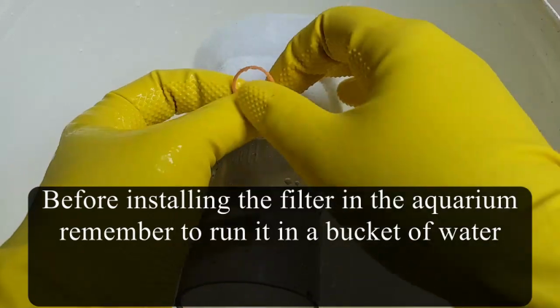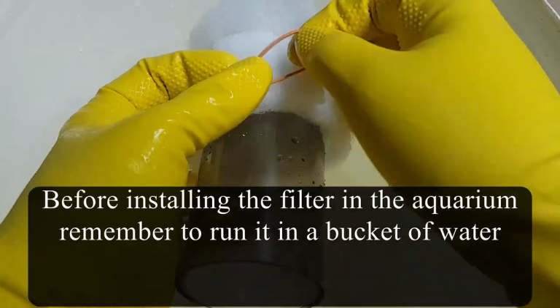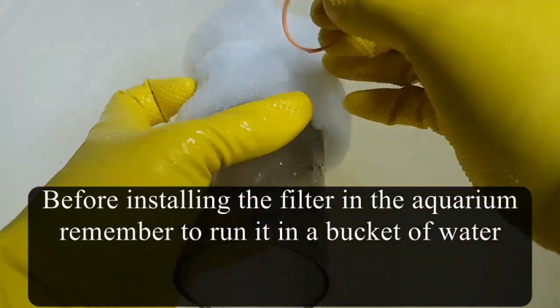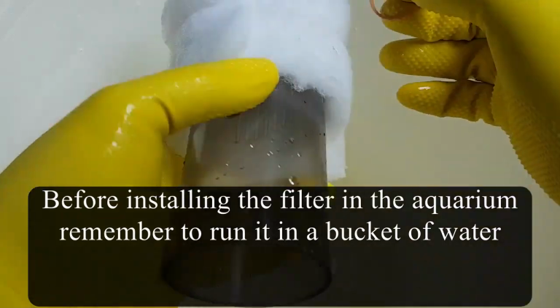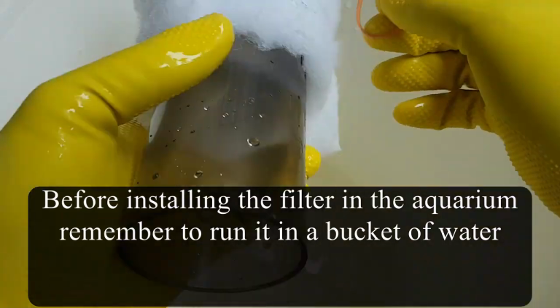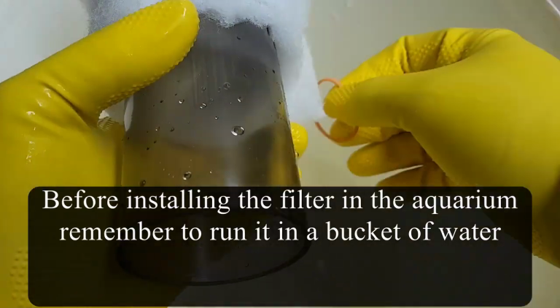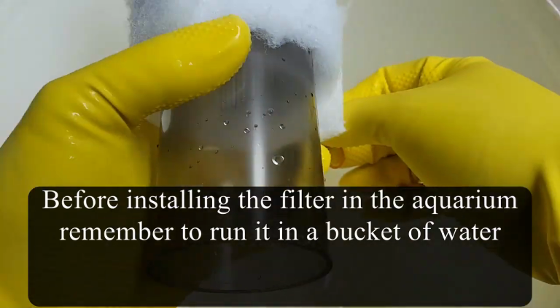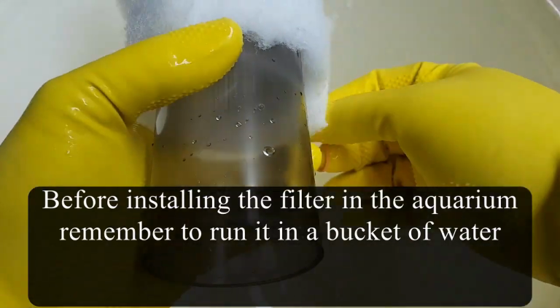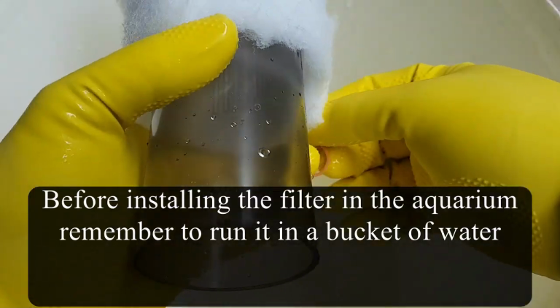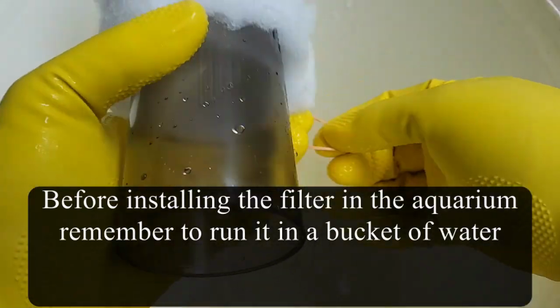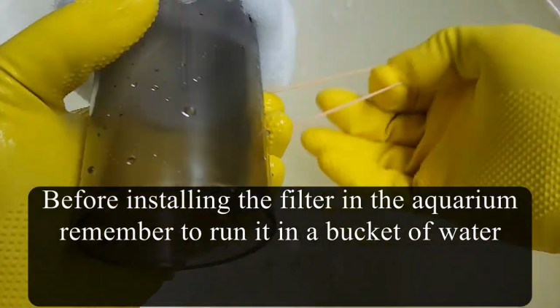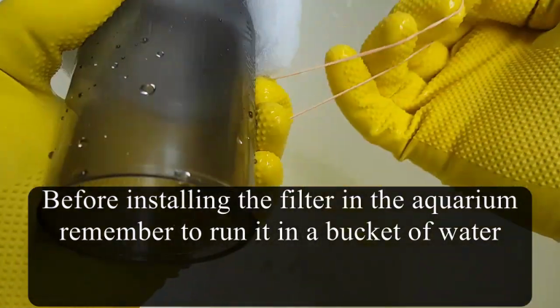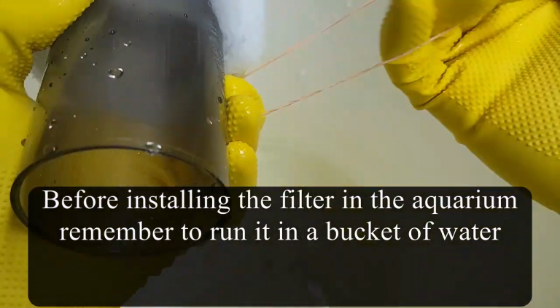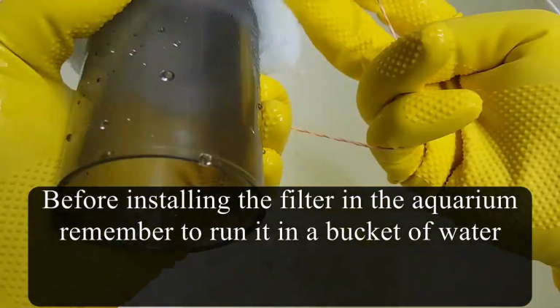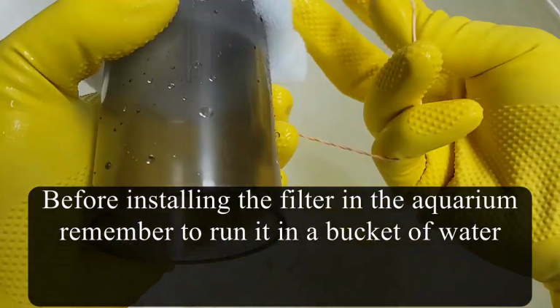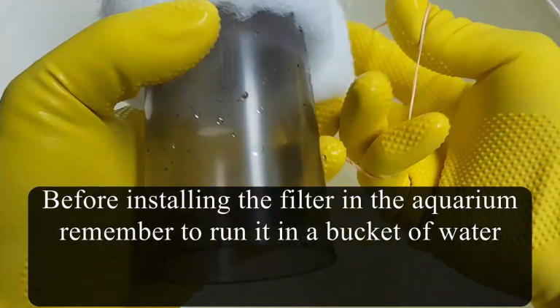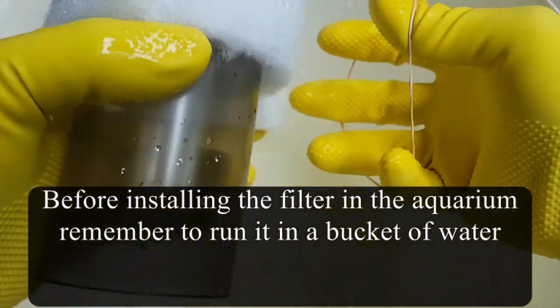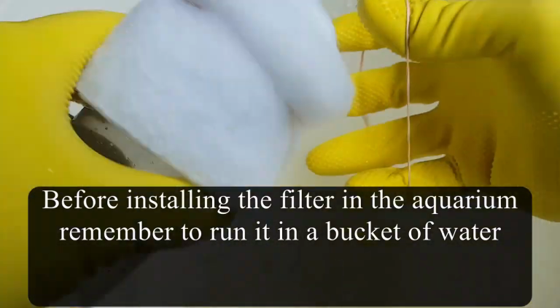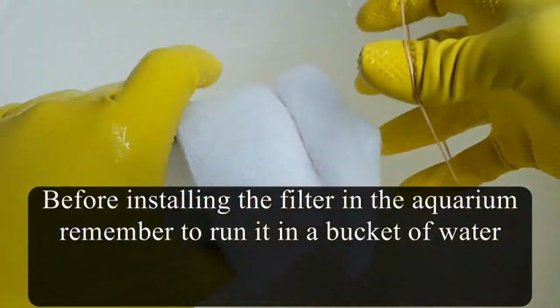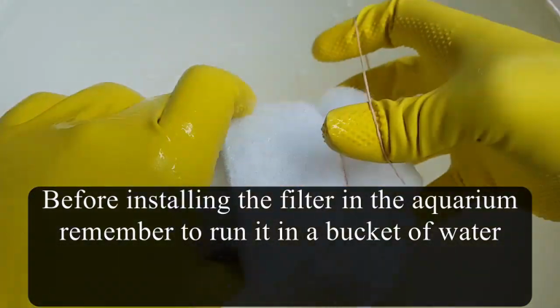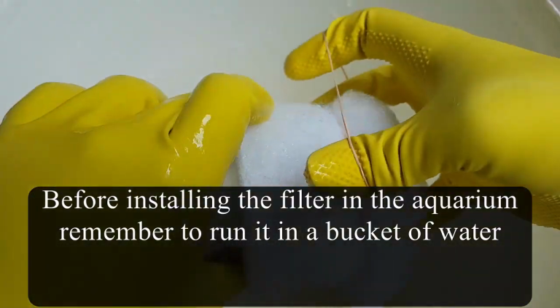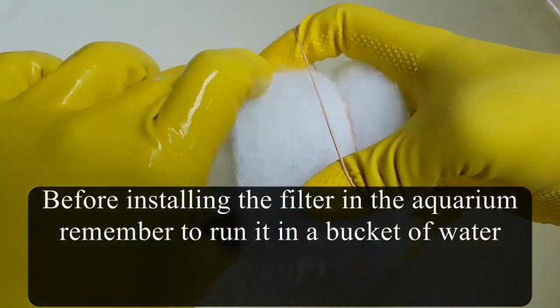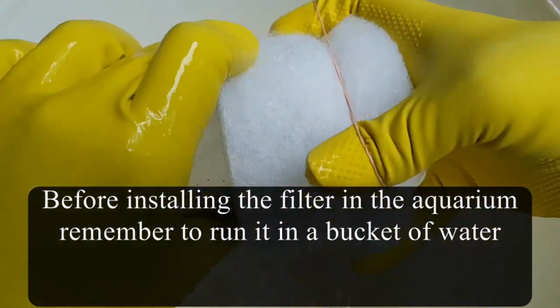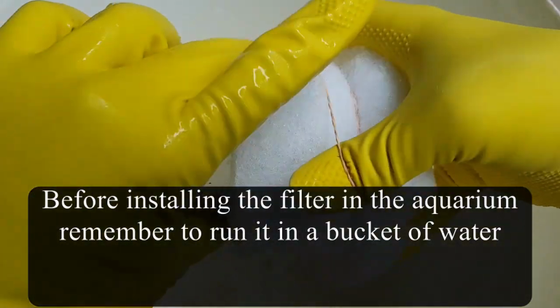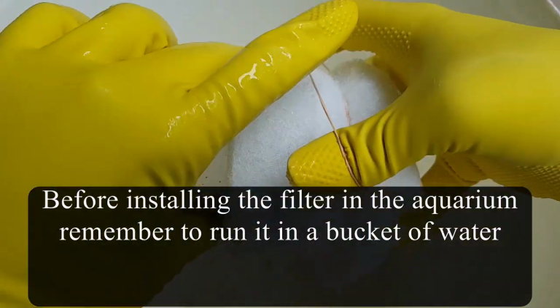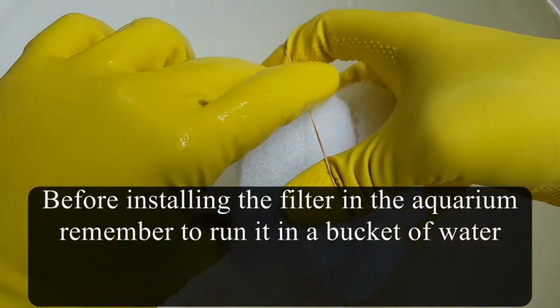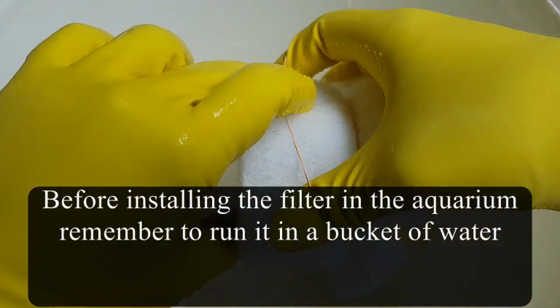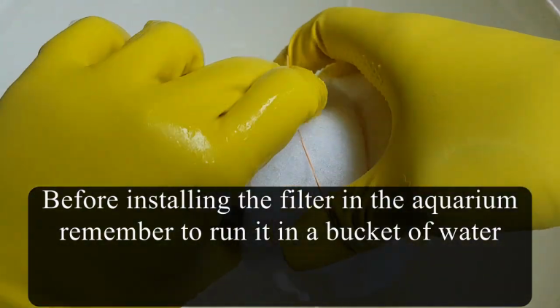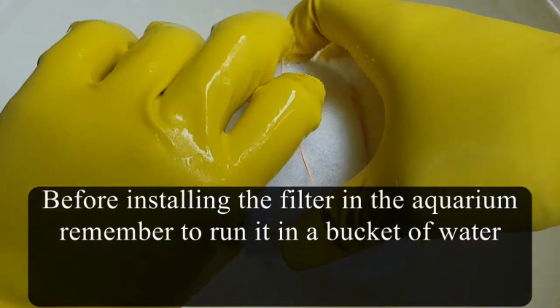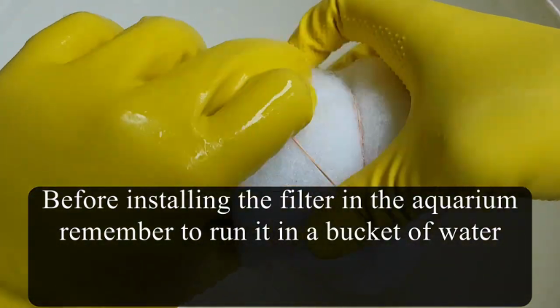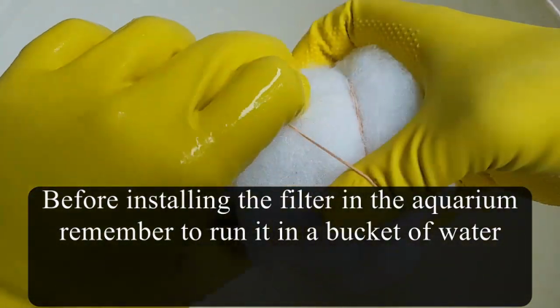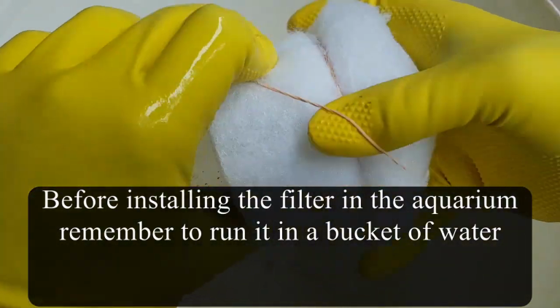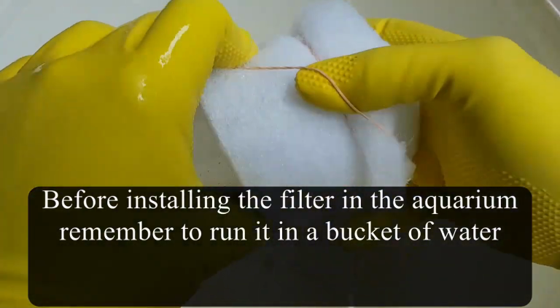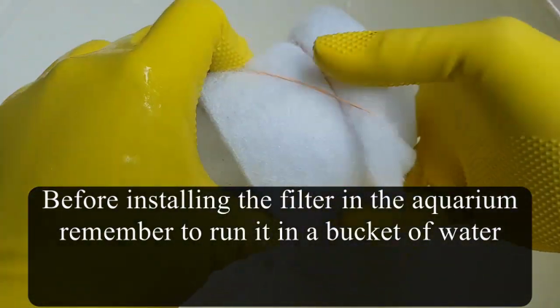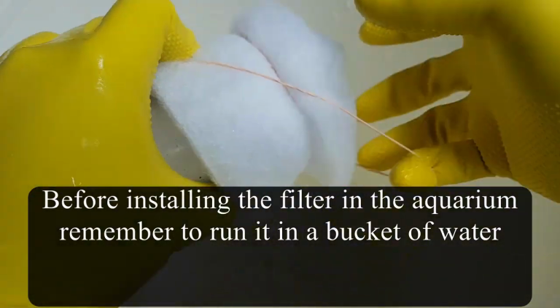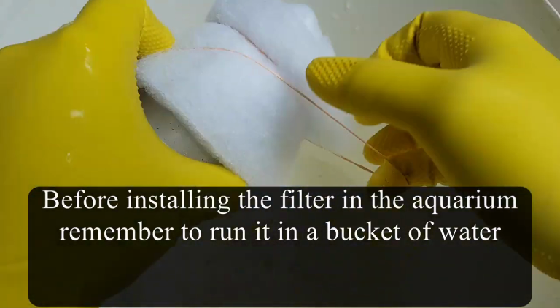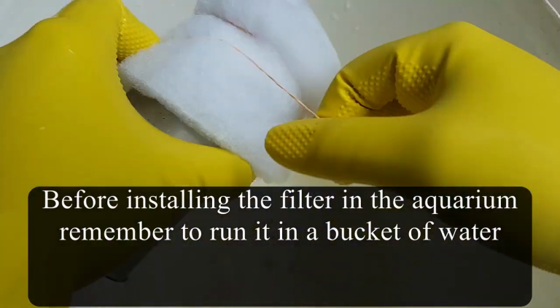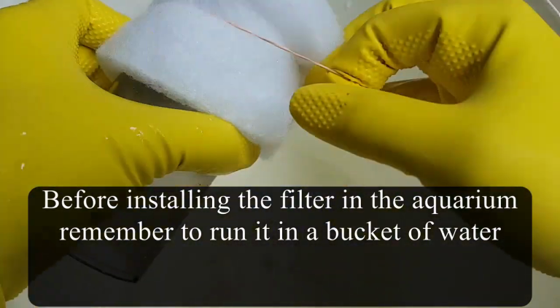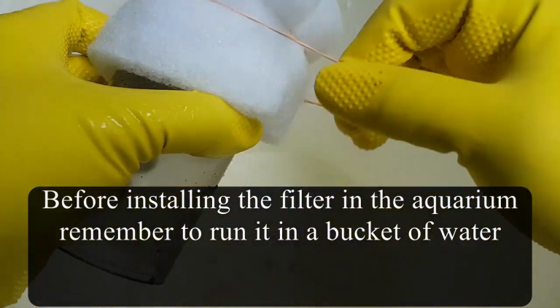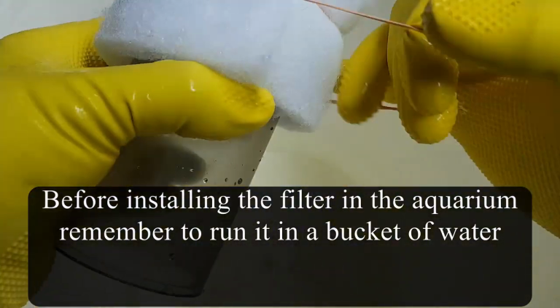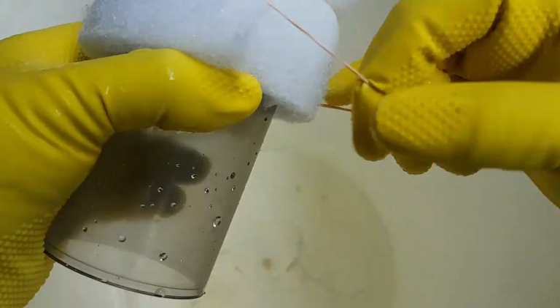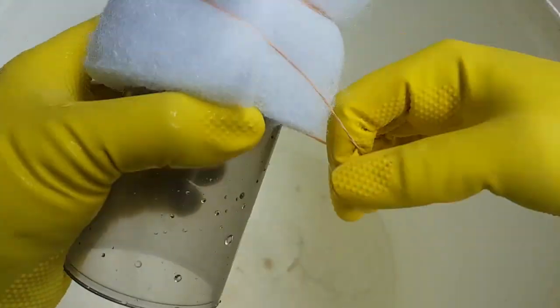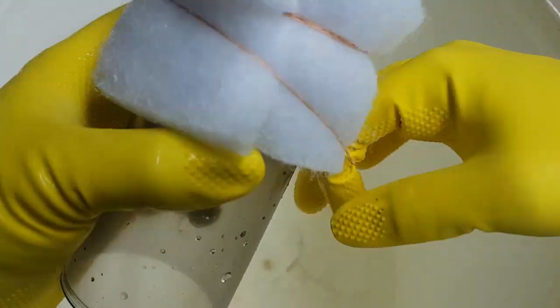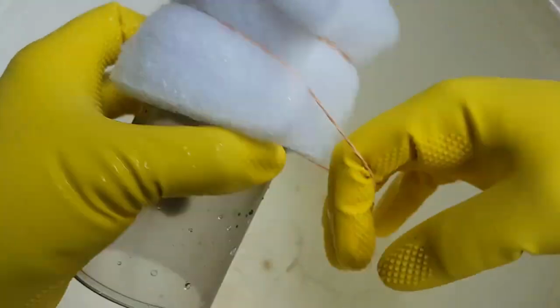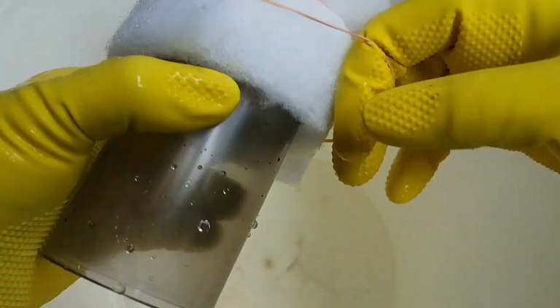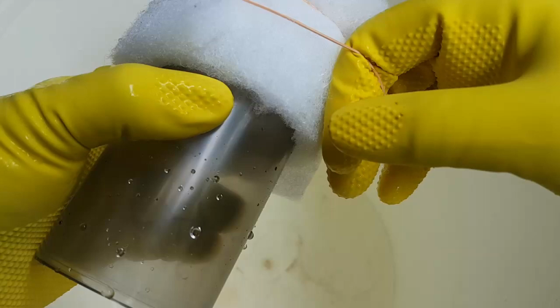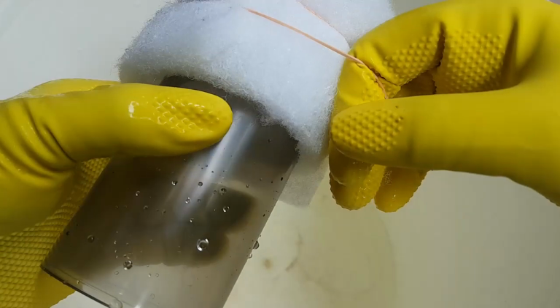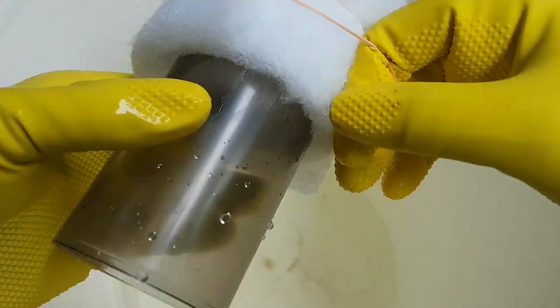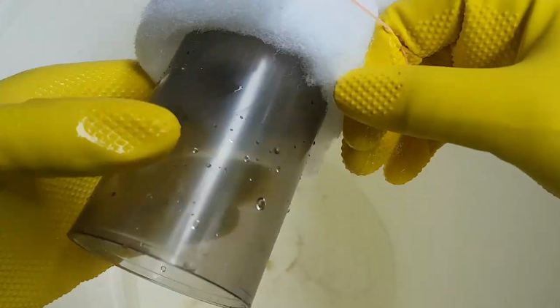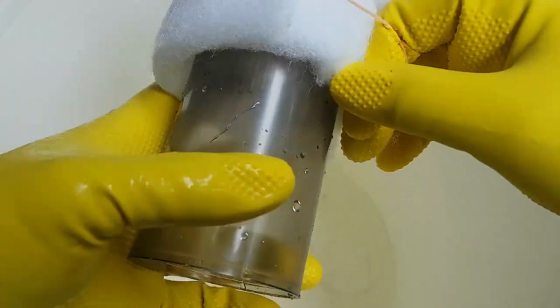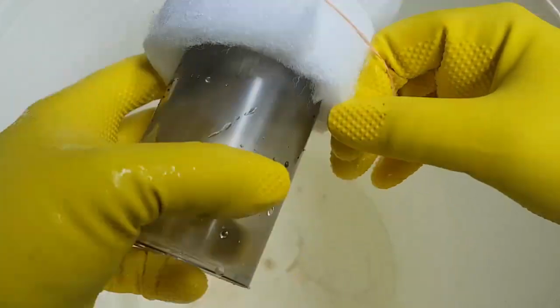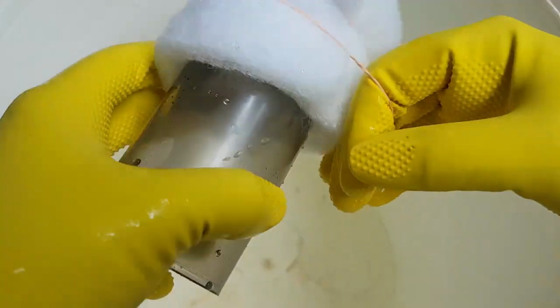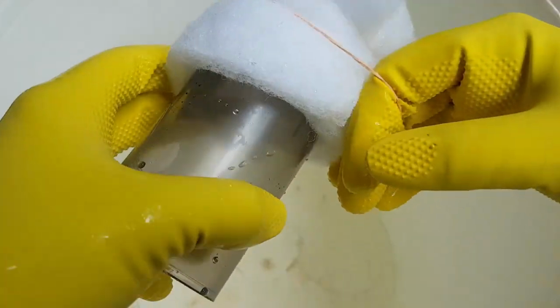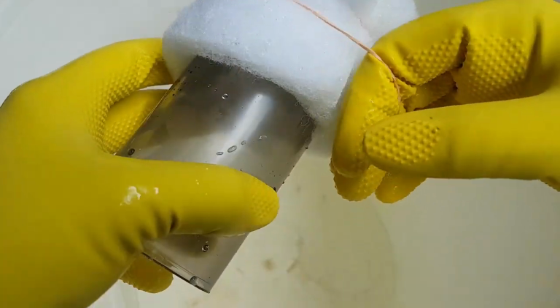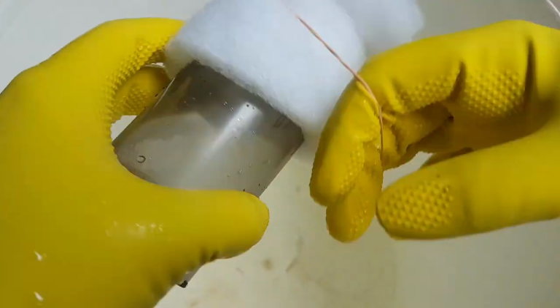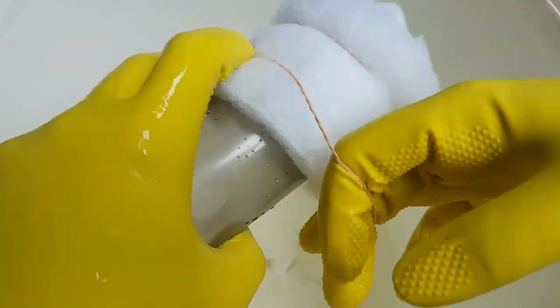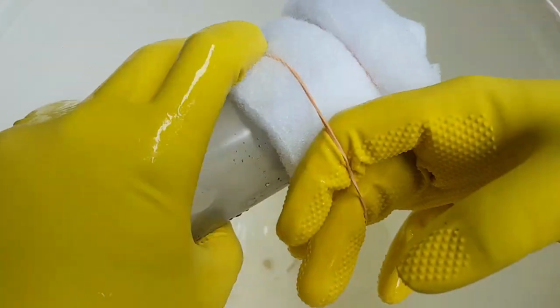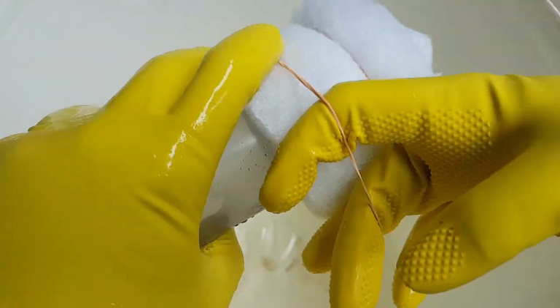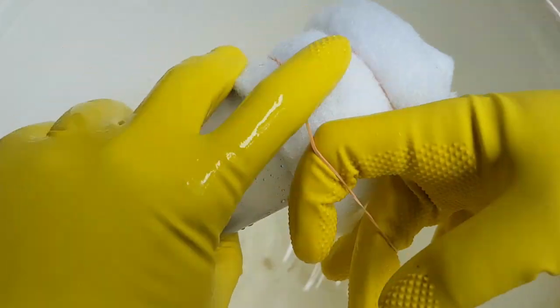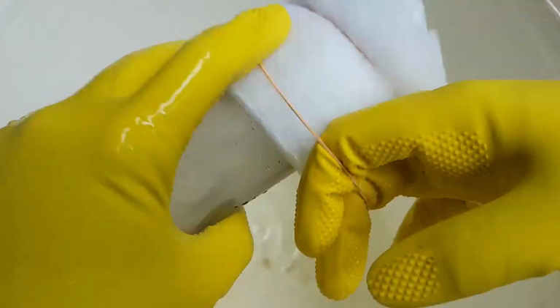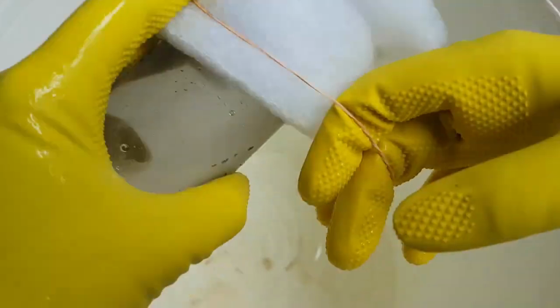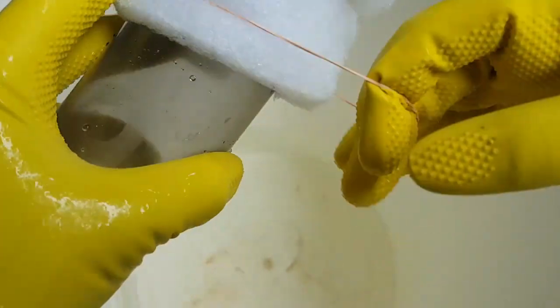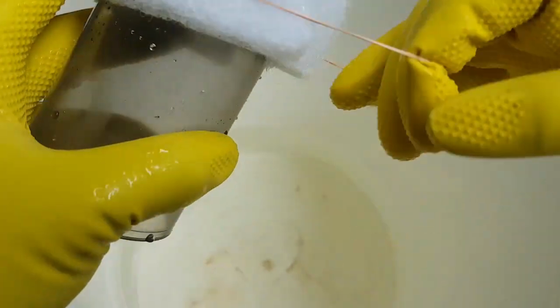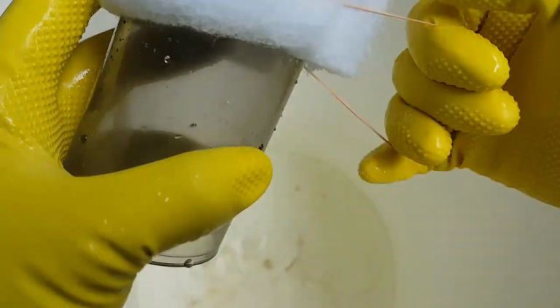Remember to let the filter cycle in a bucket of water before you install it in your aquarium, so that beneficial bacteria can be built up.